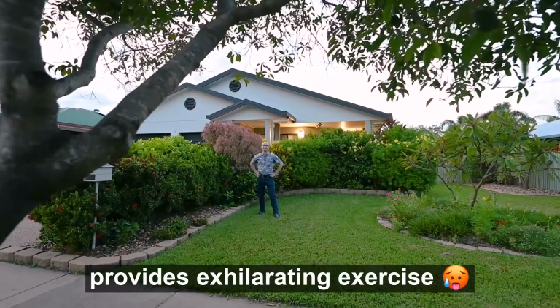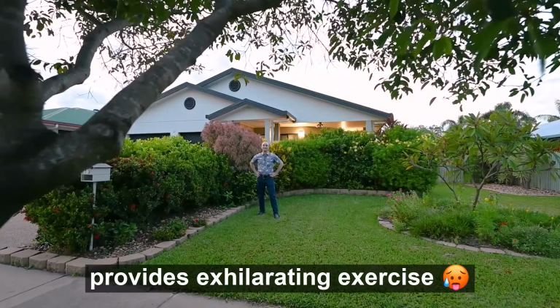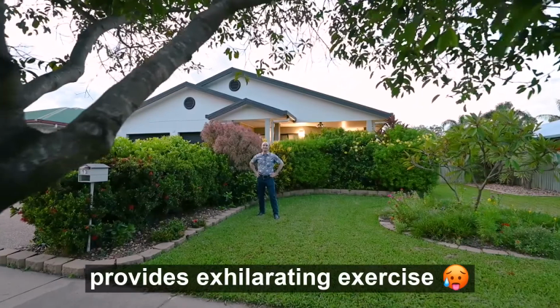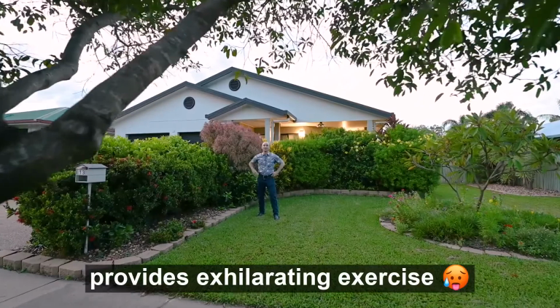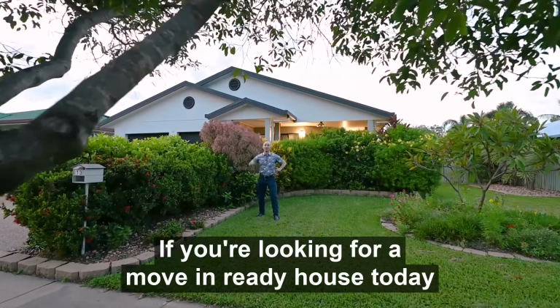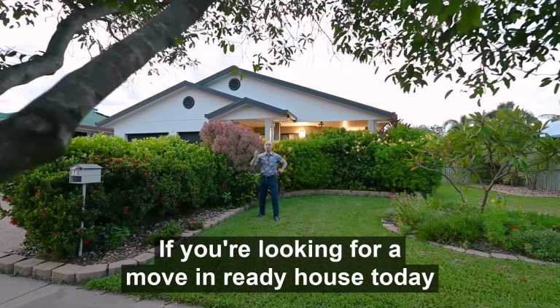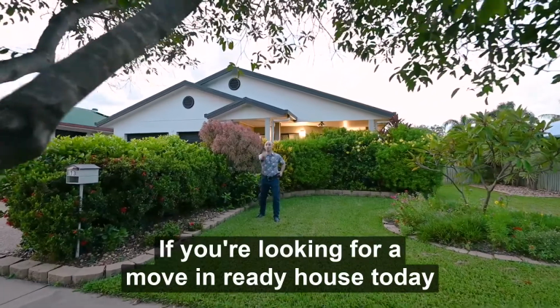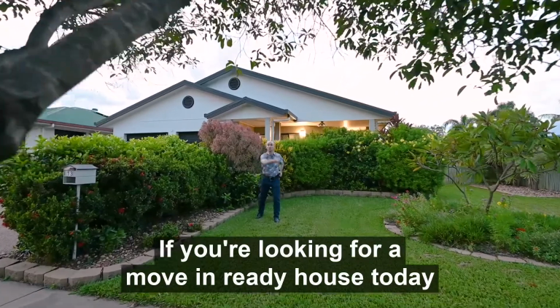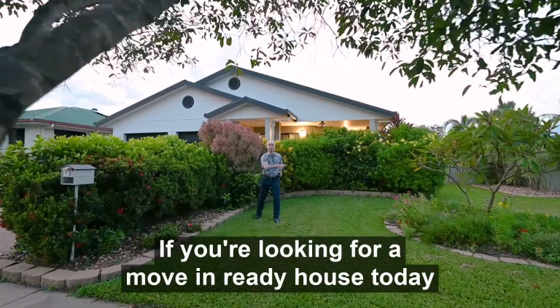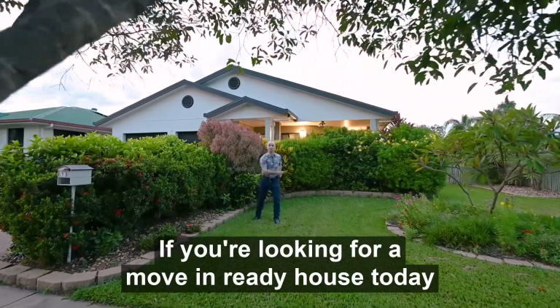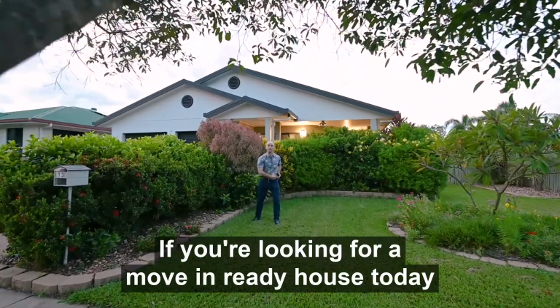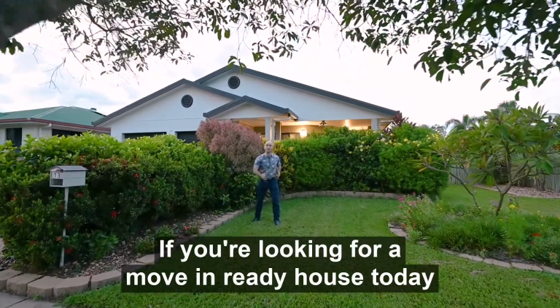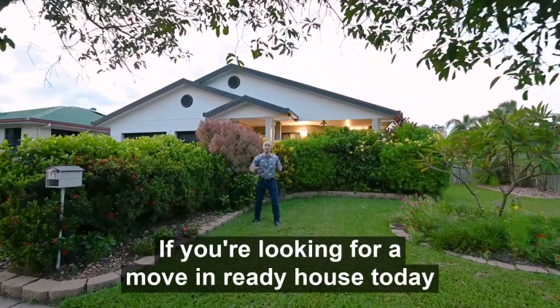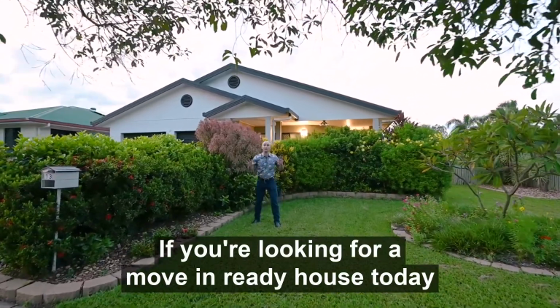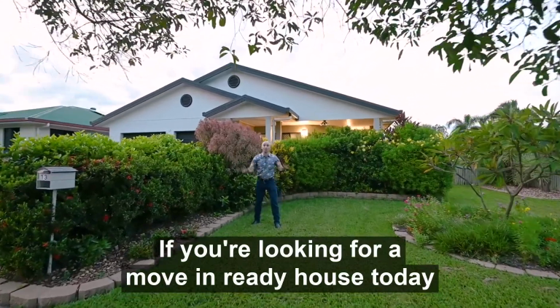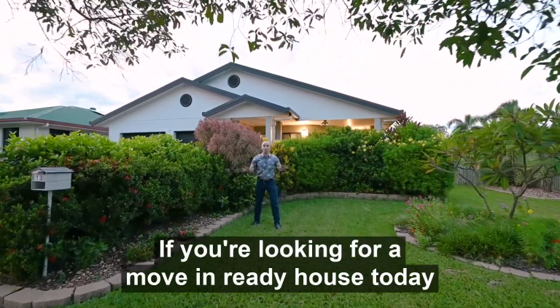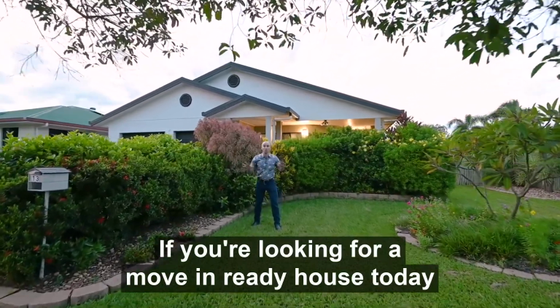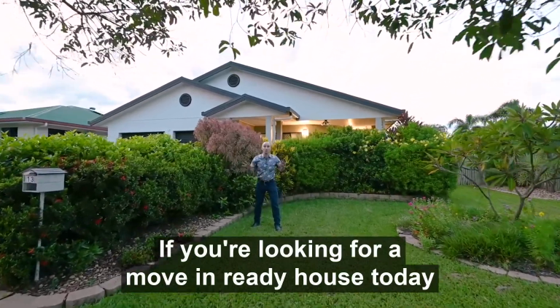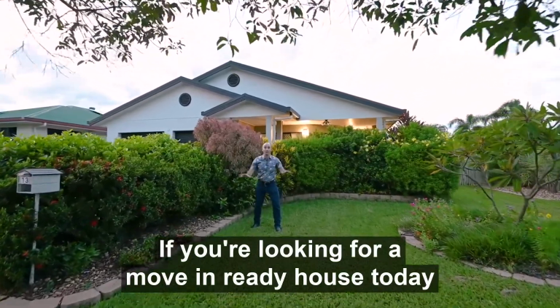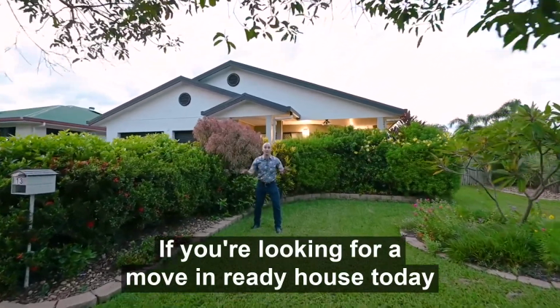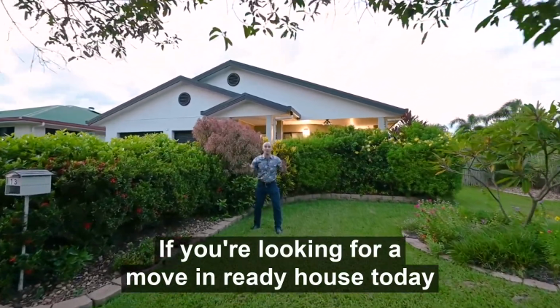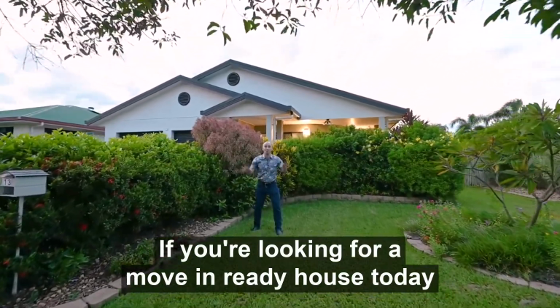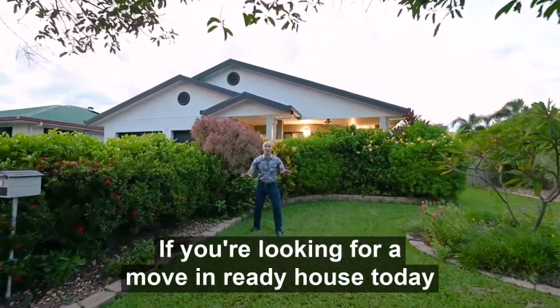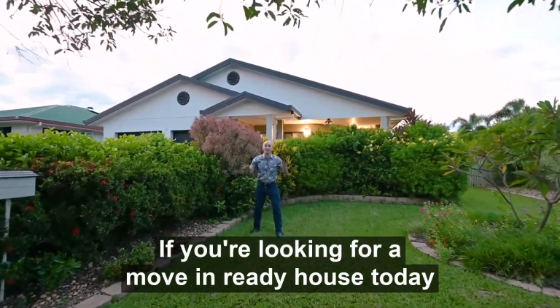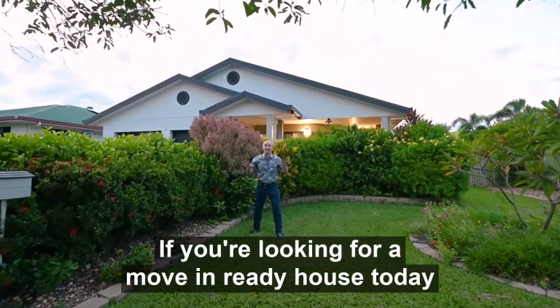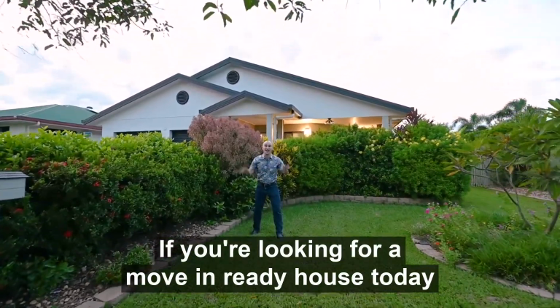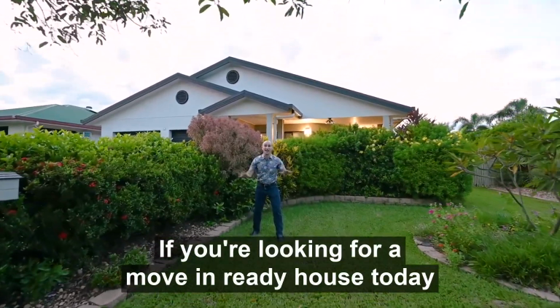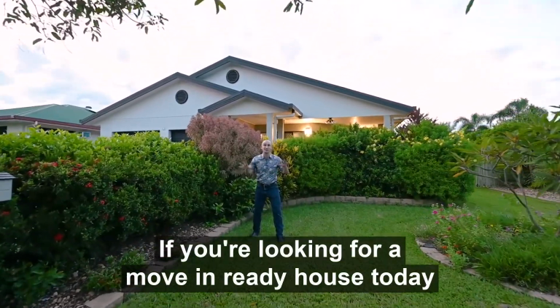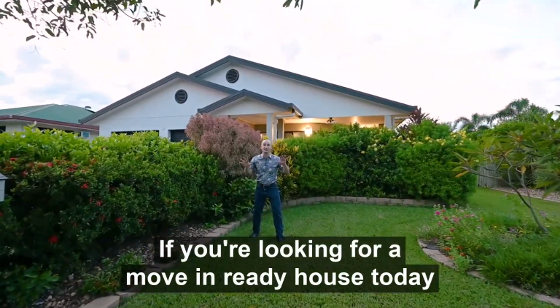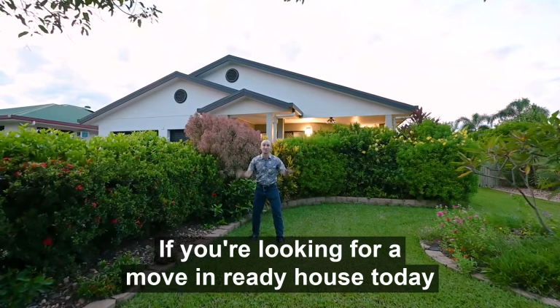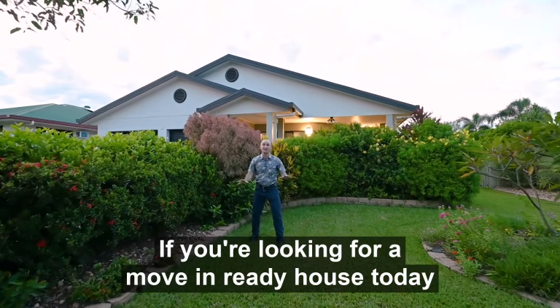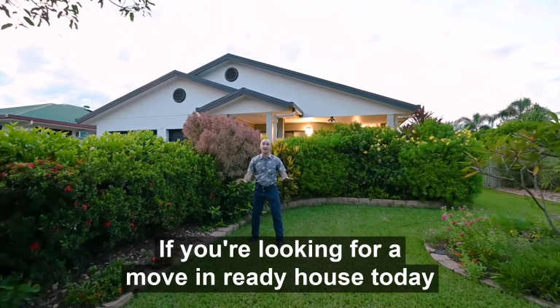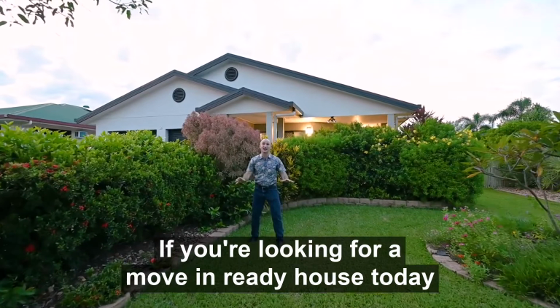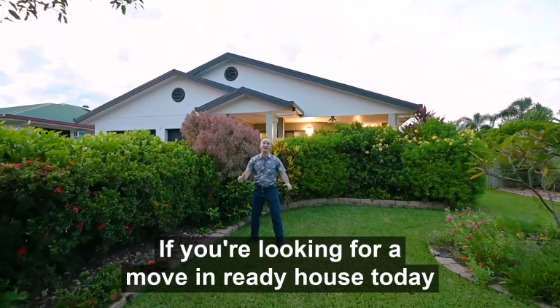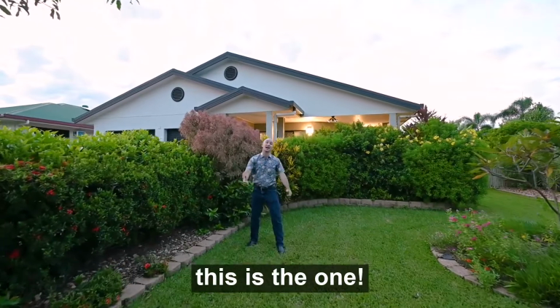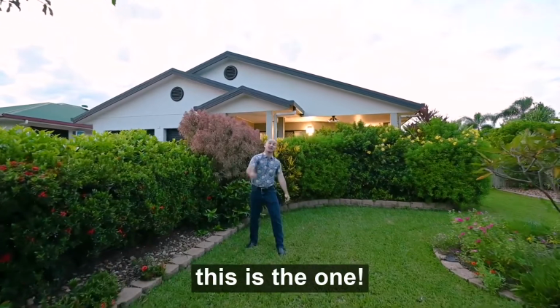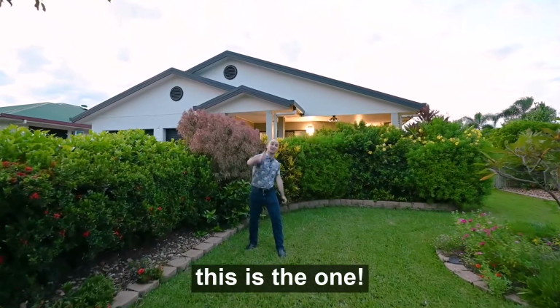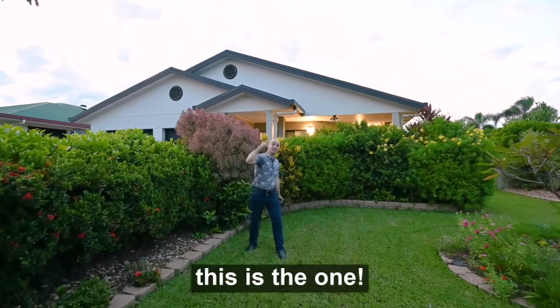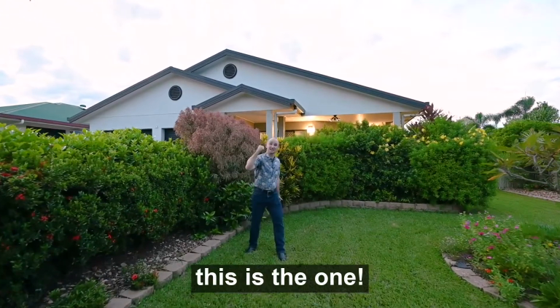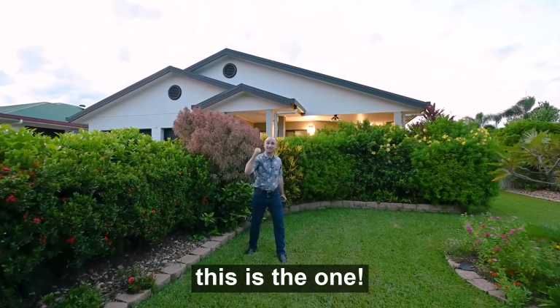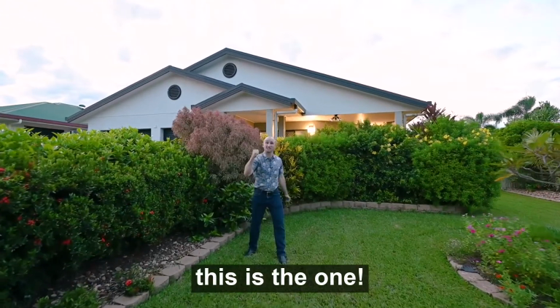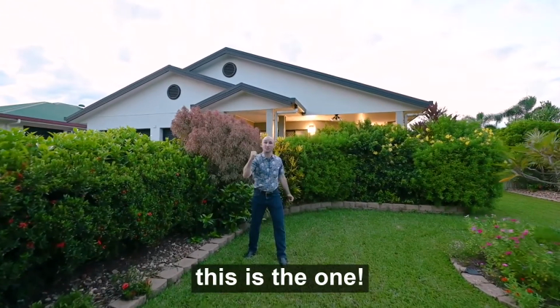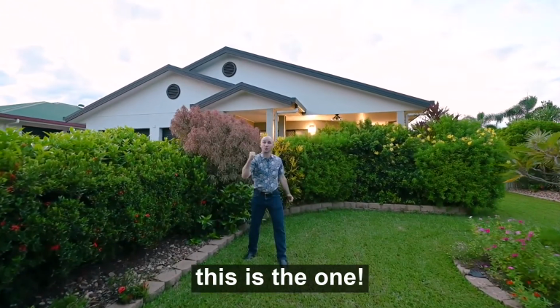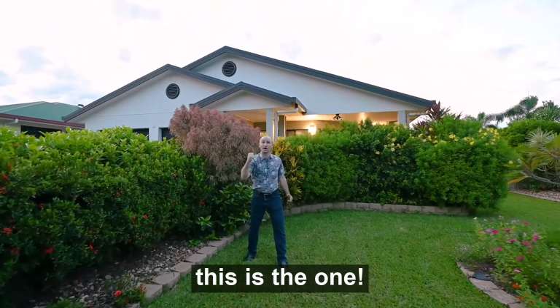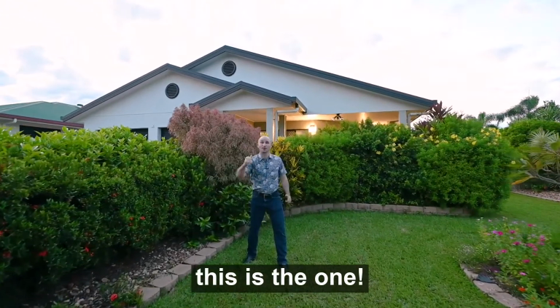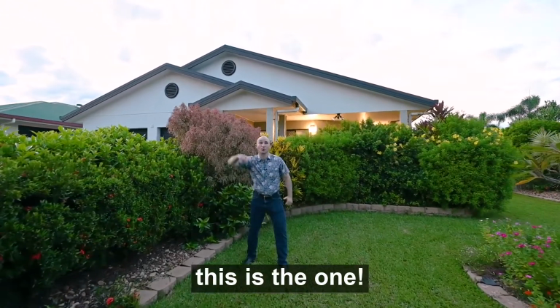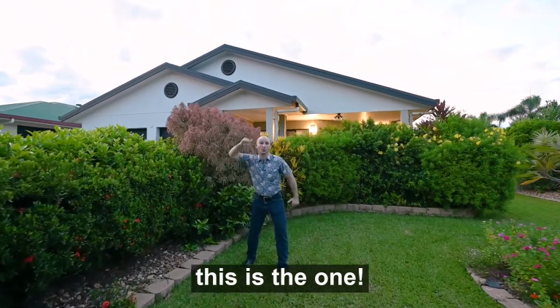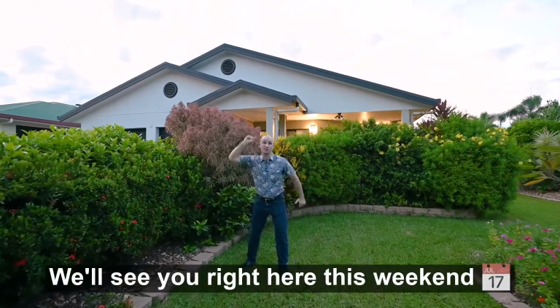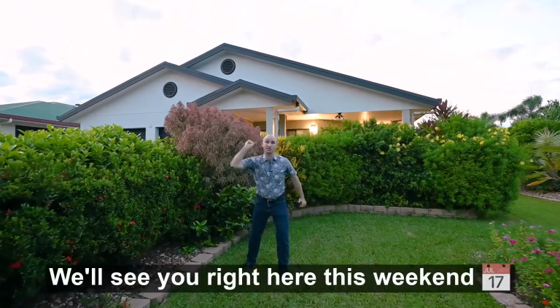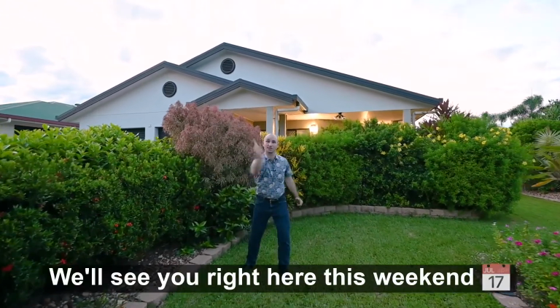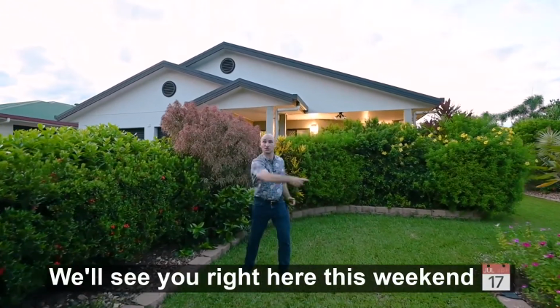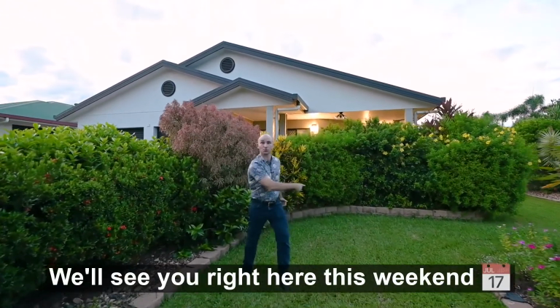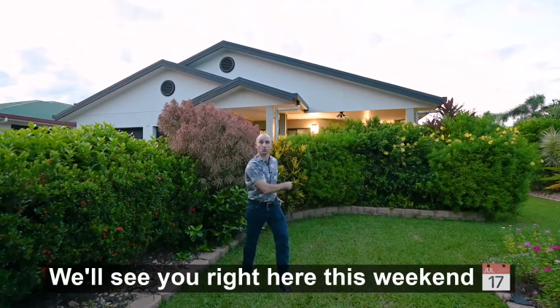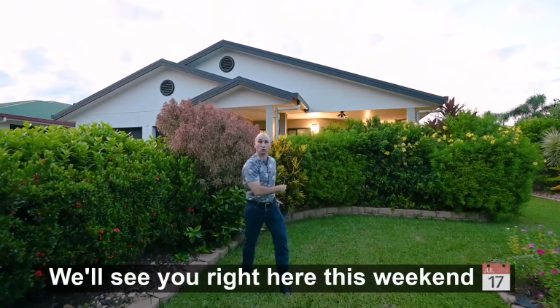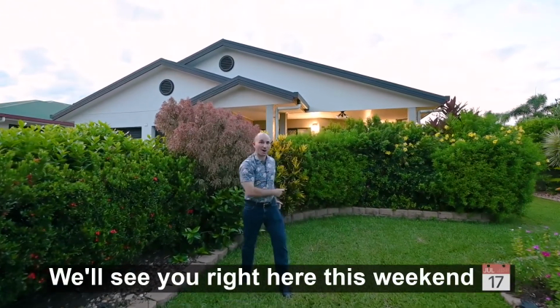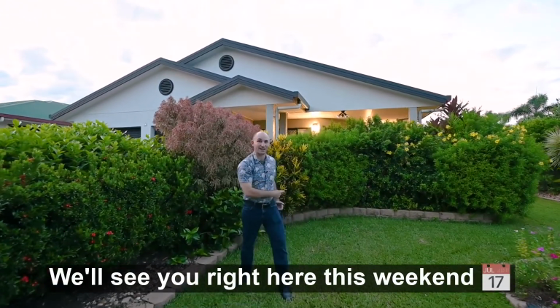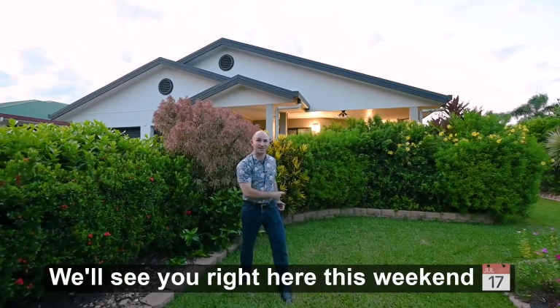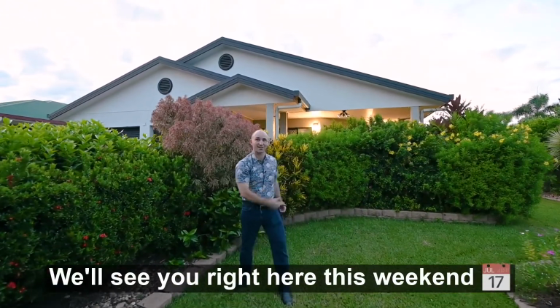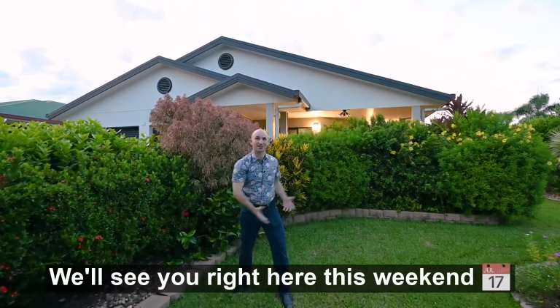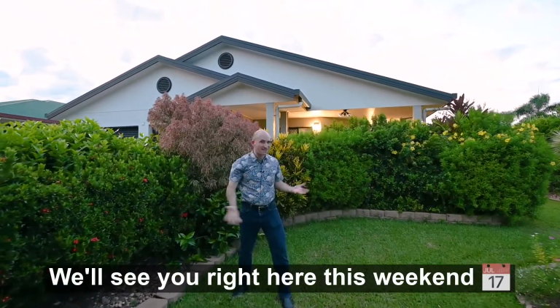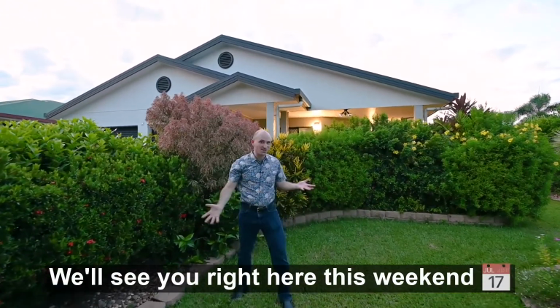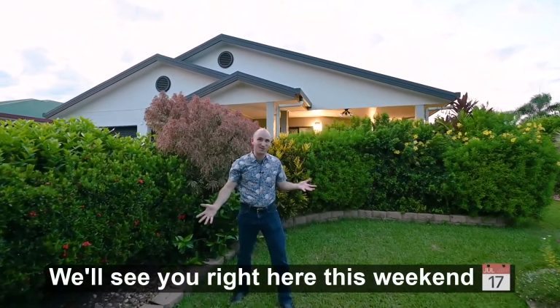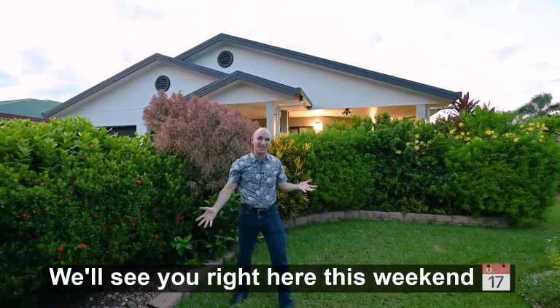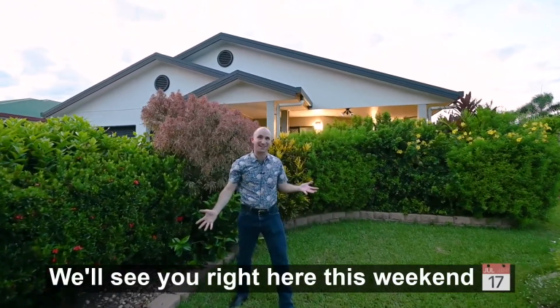If you're looking for a move-in ready house today, this is the one. We'll see you right here this weekend.